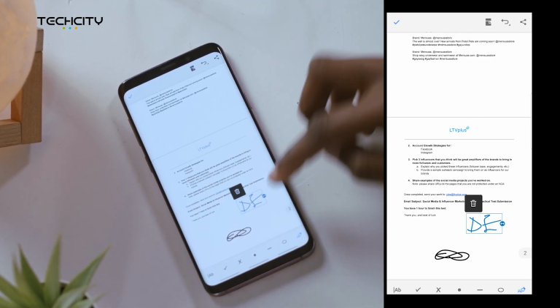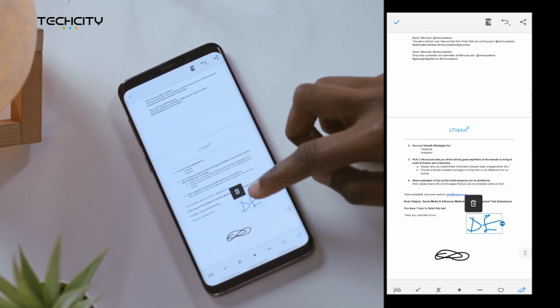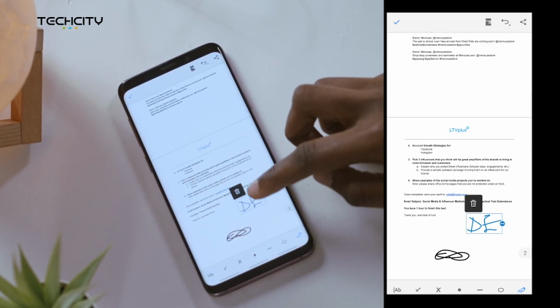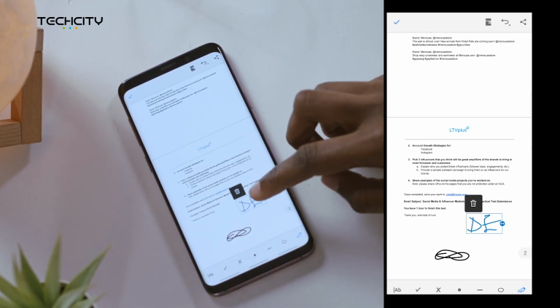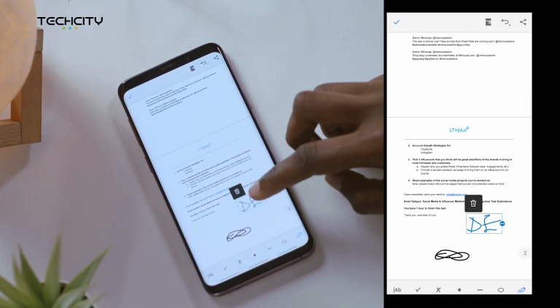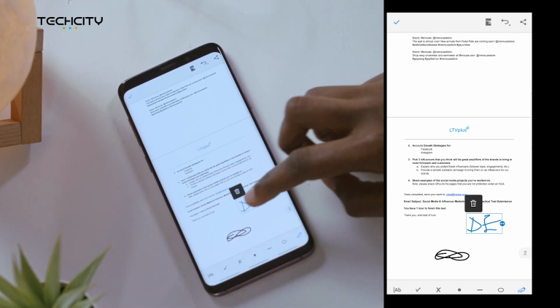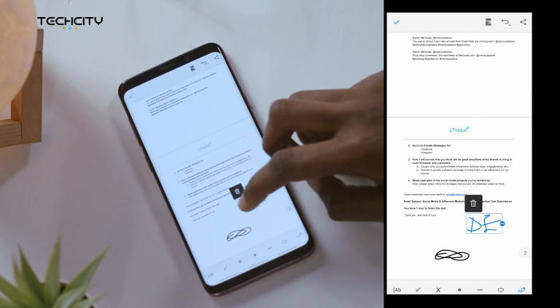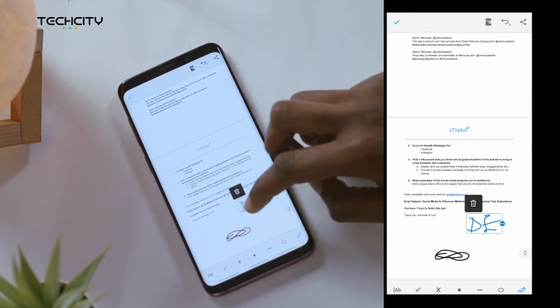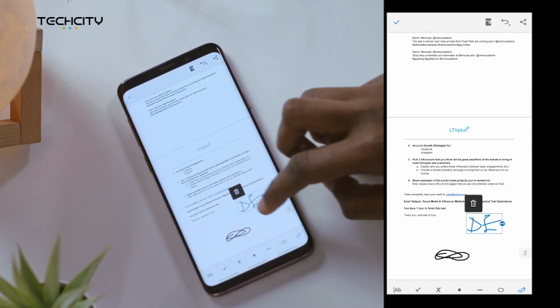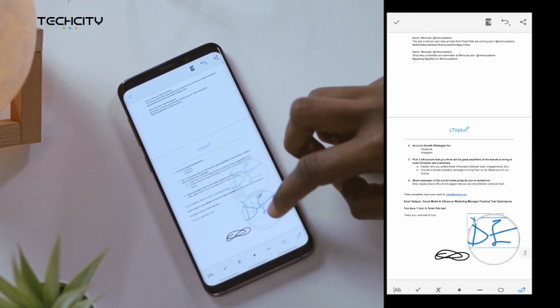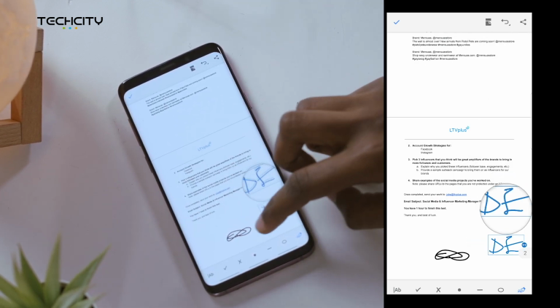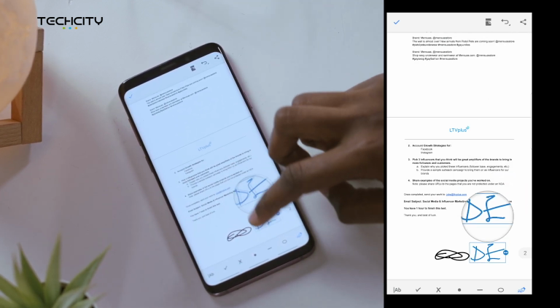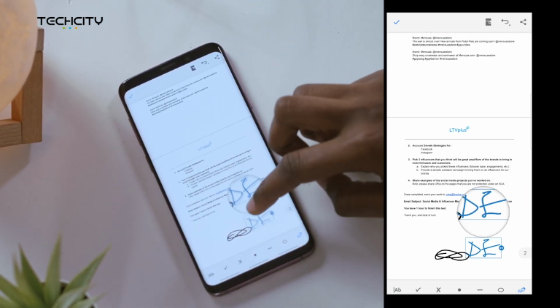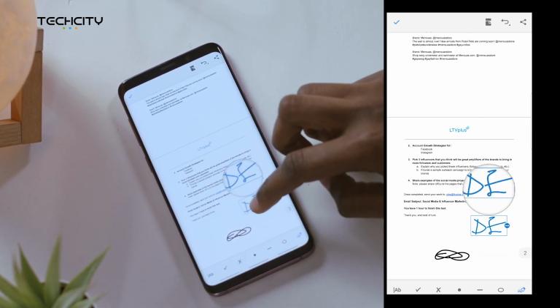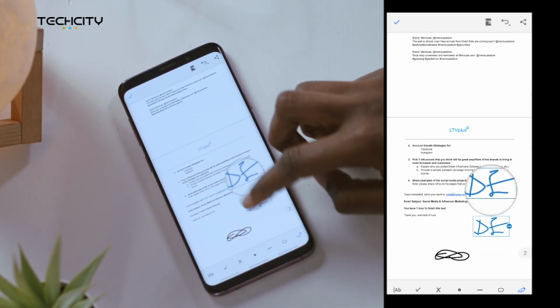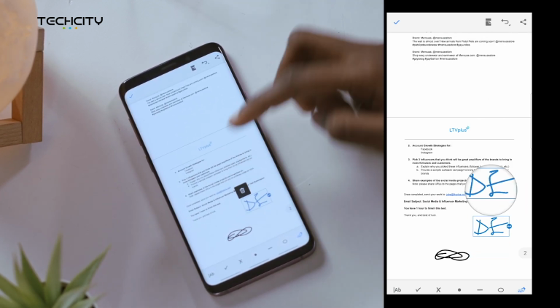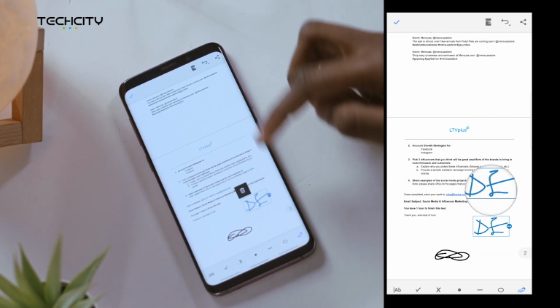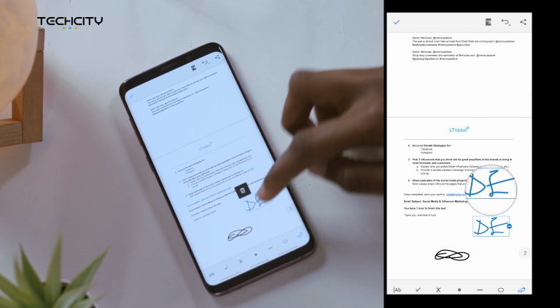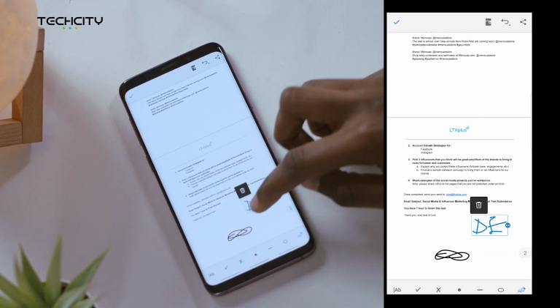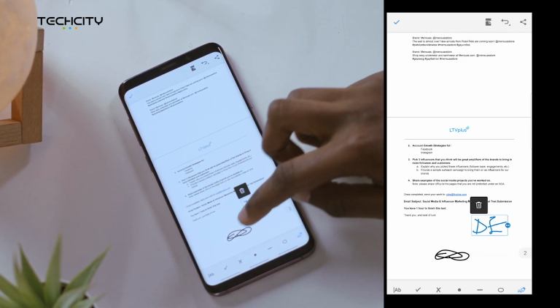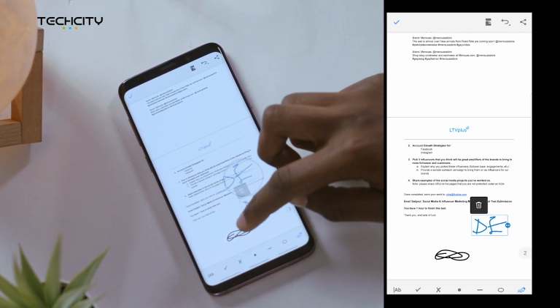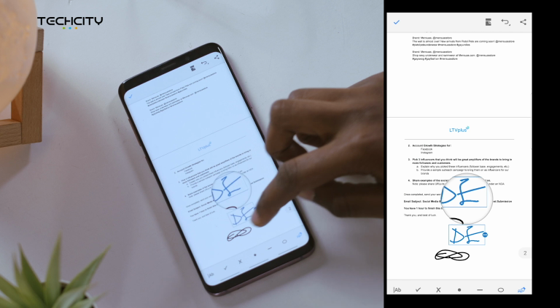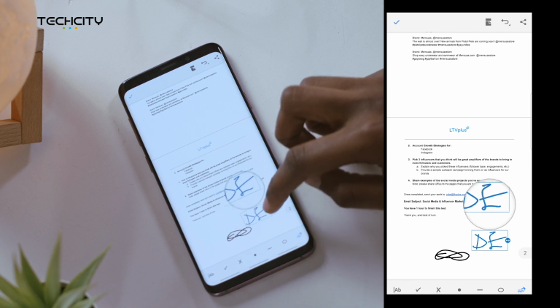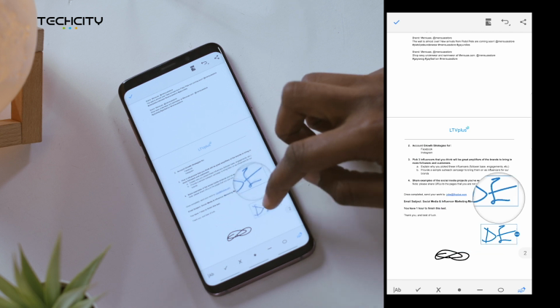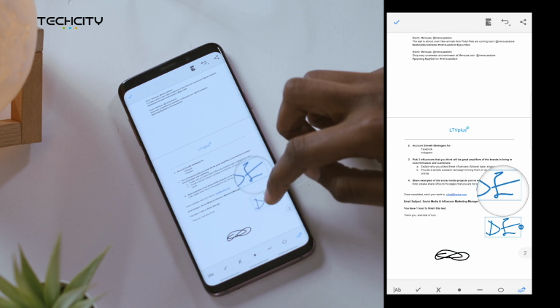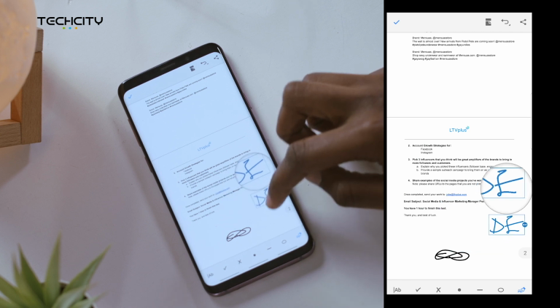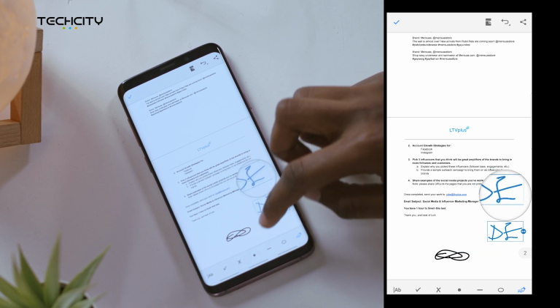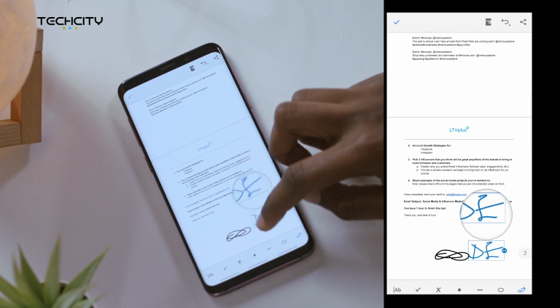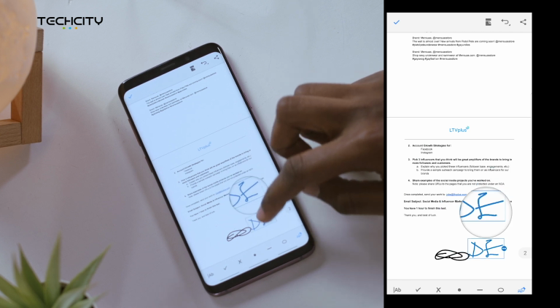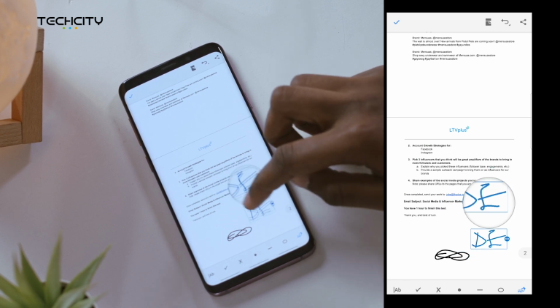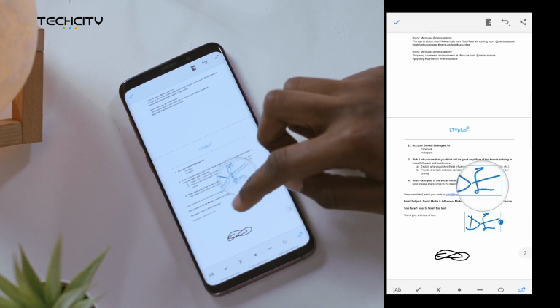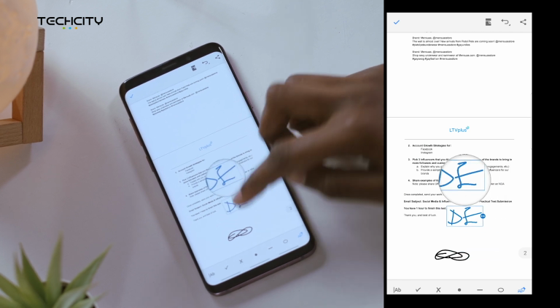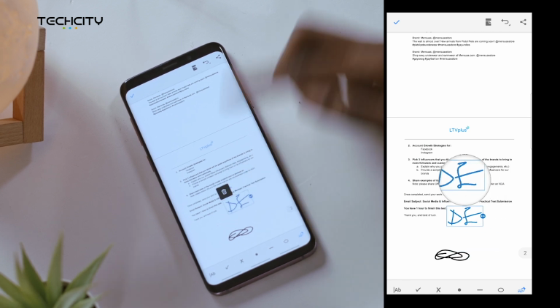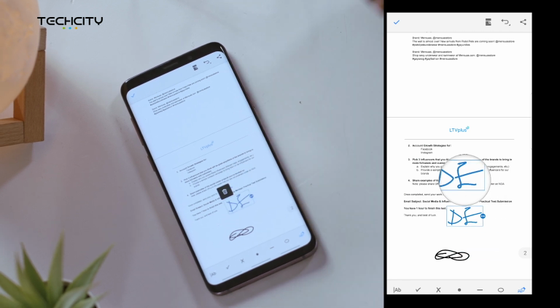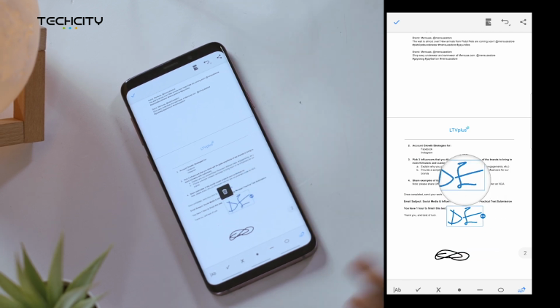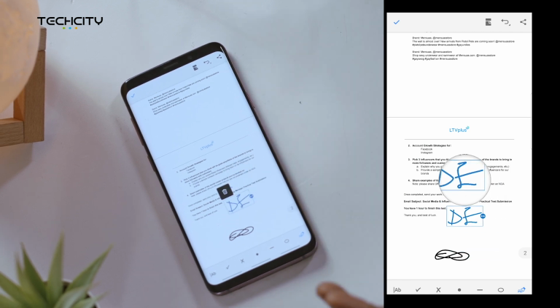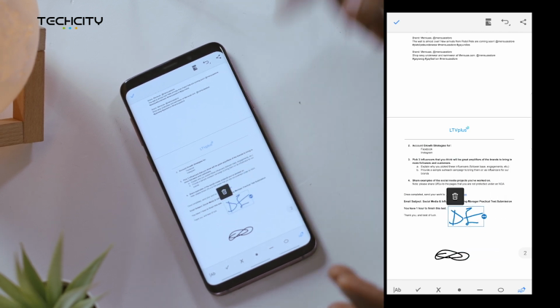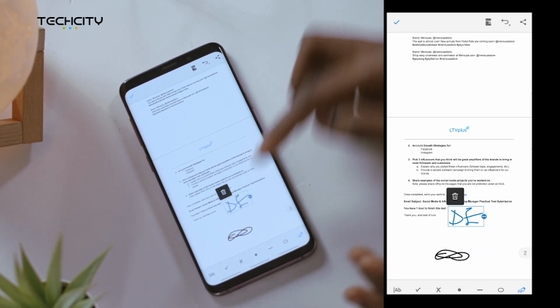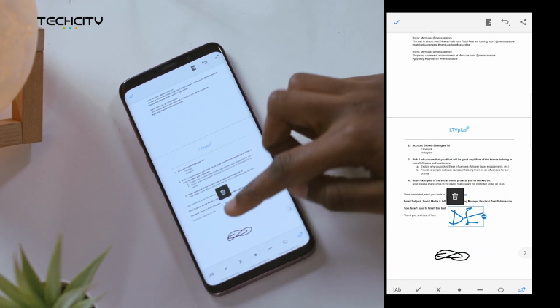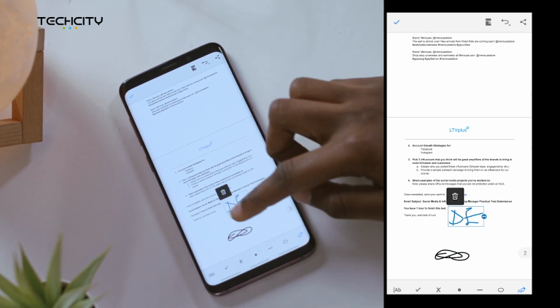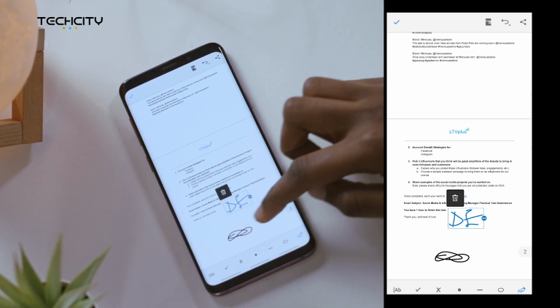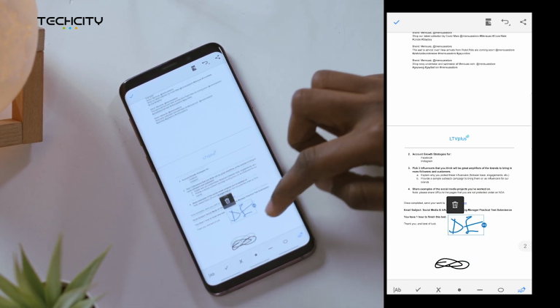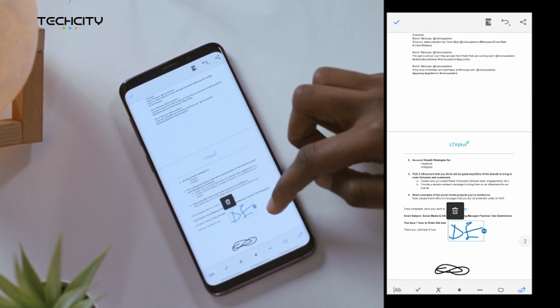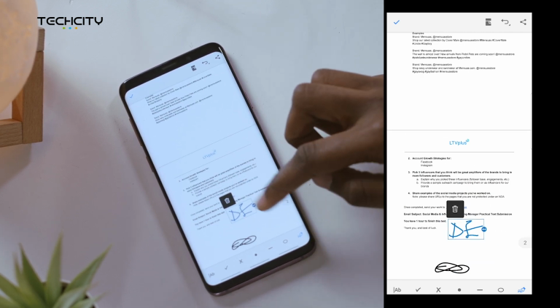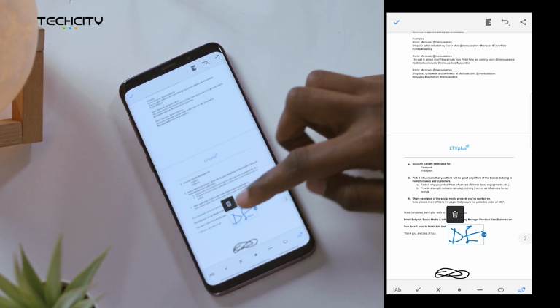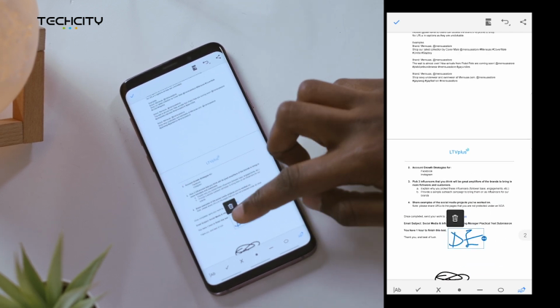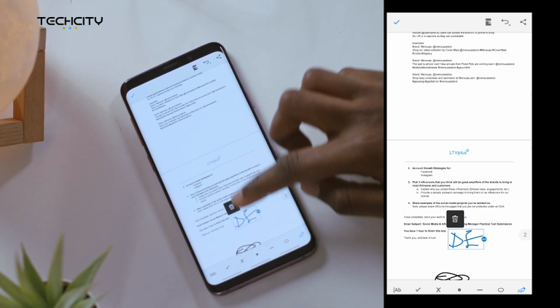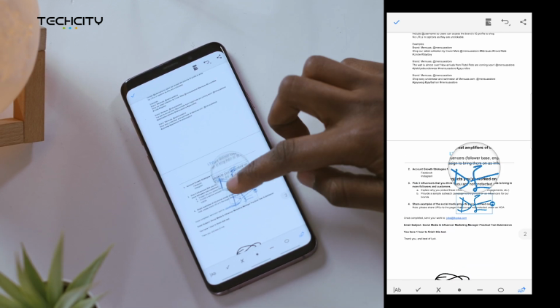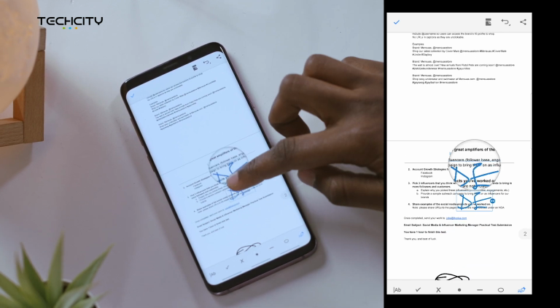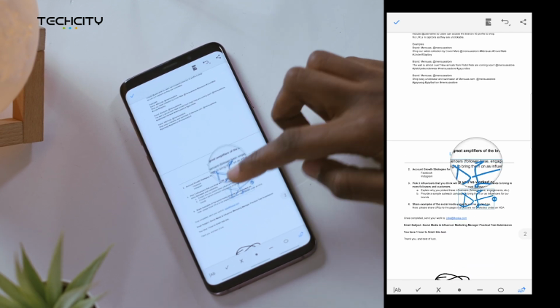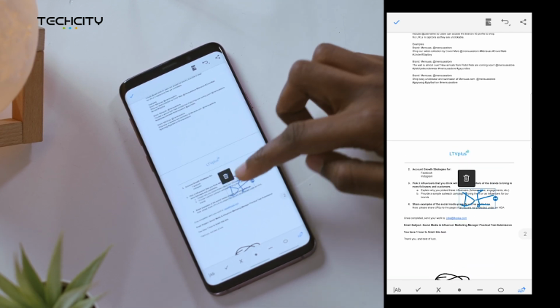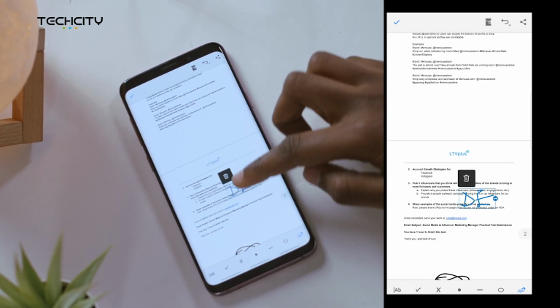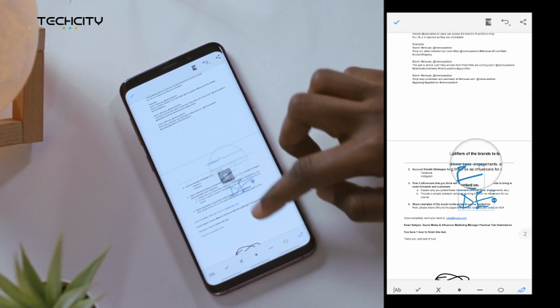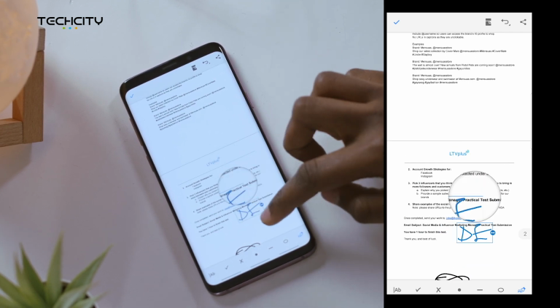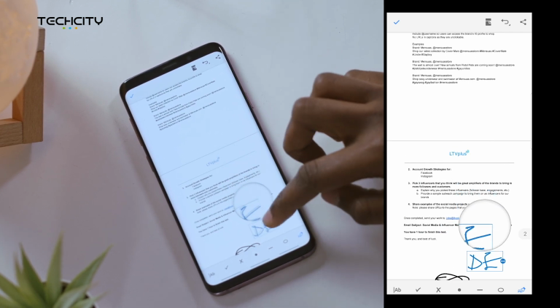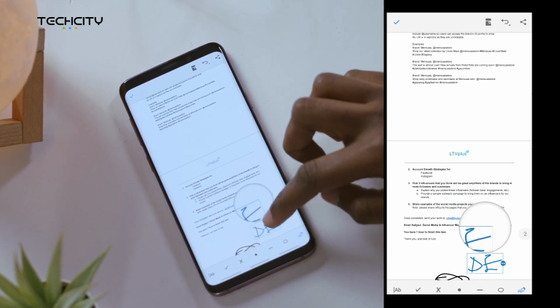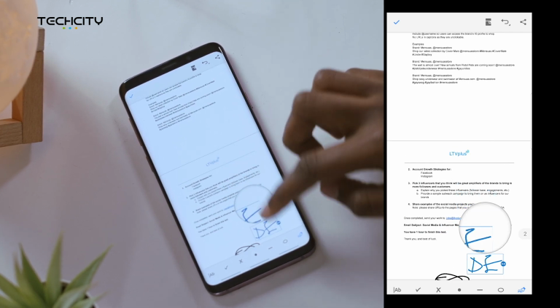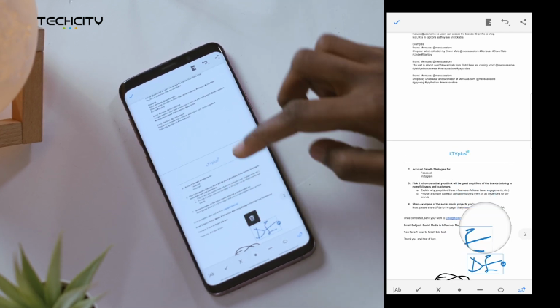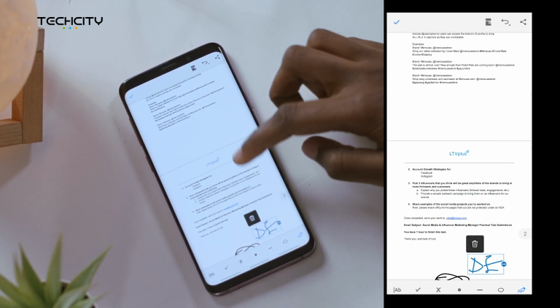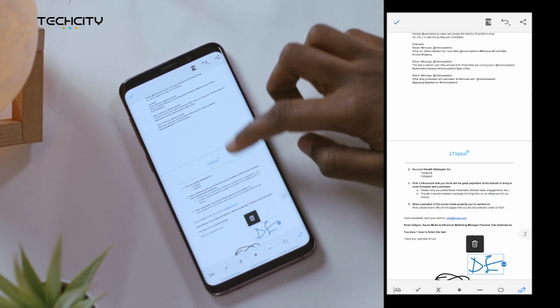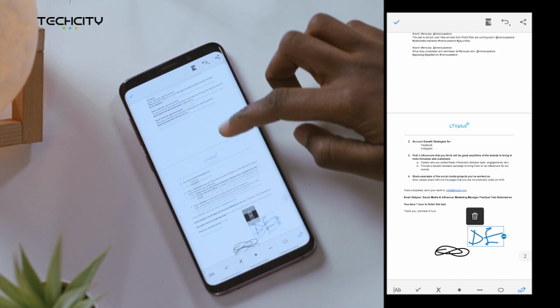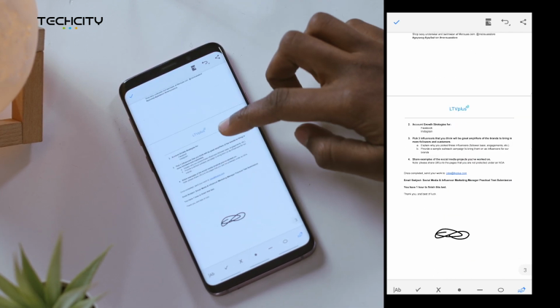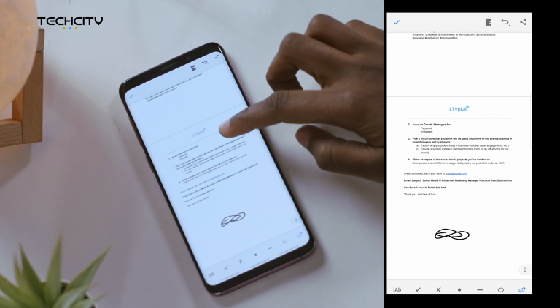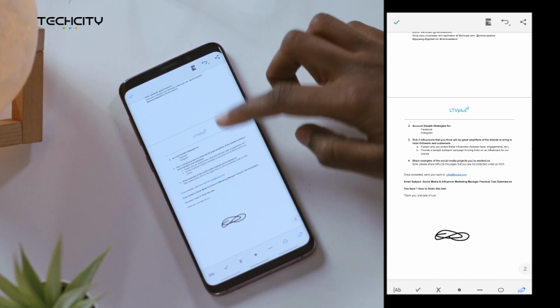This allows you to create another signature or it allows you to create your own initials. You can also move your initials around the screen however you like.